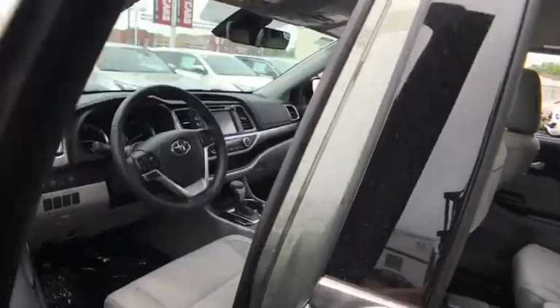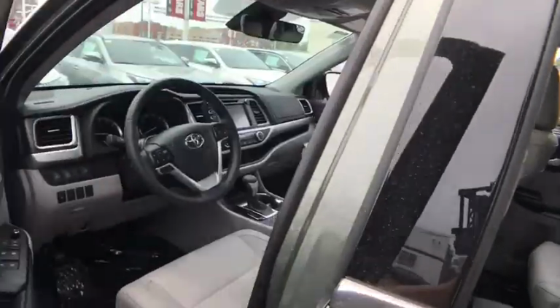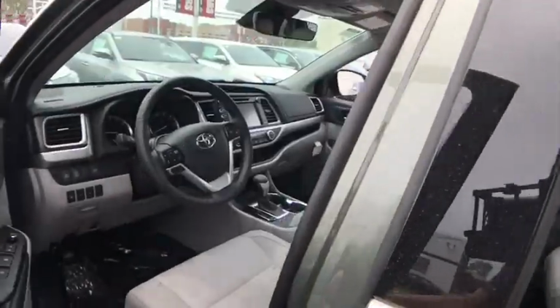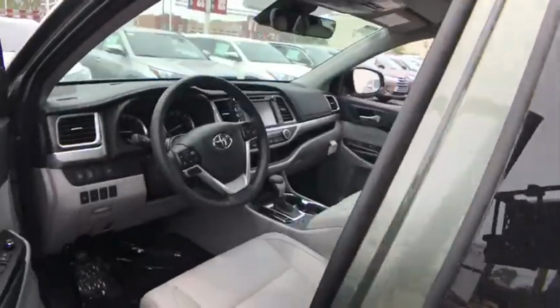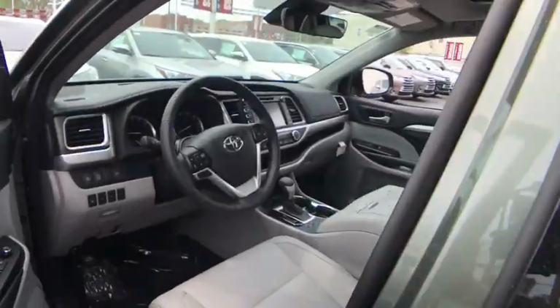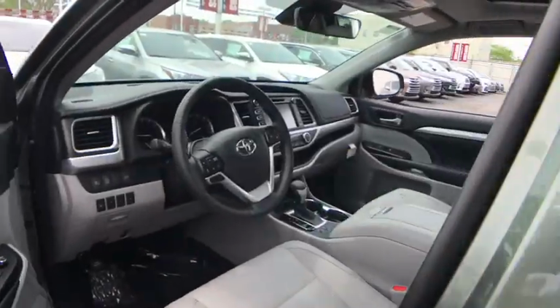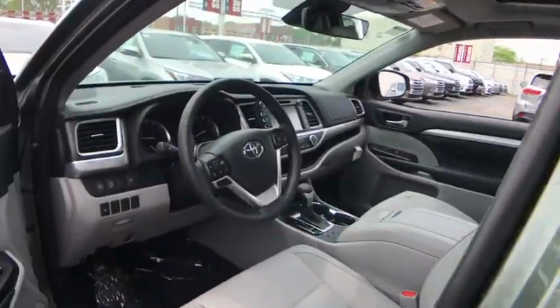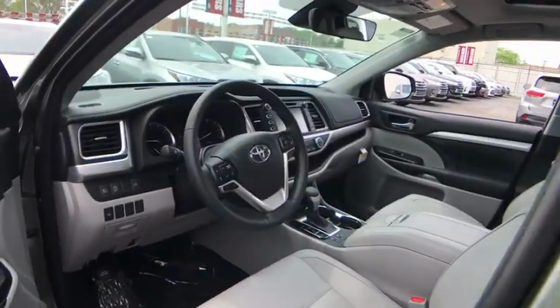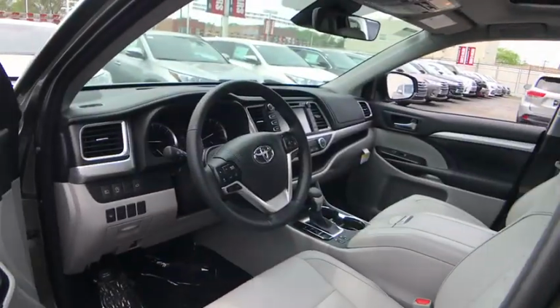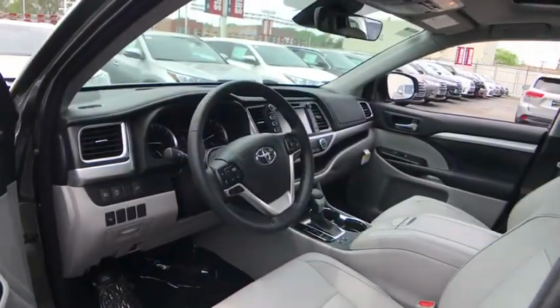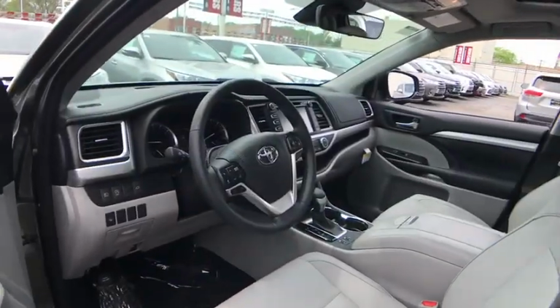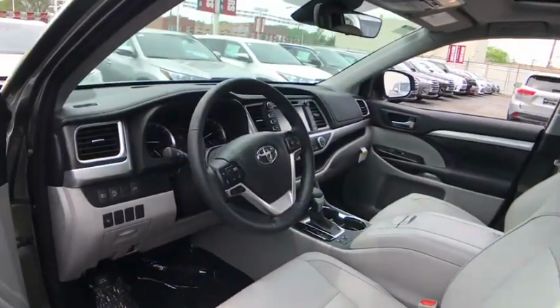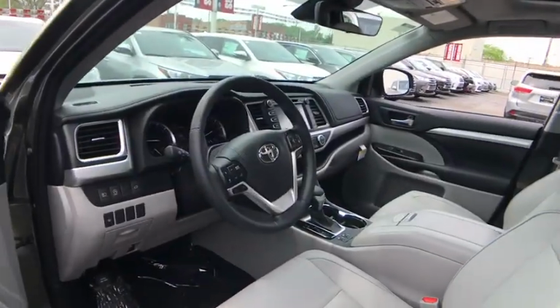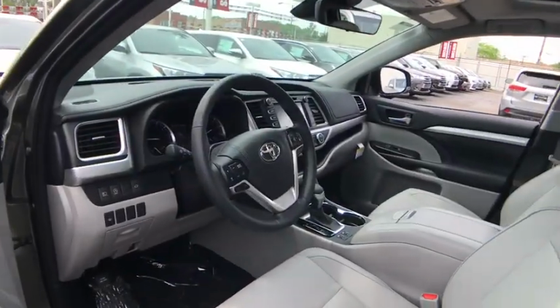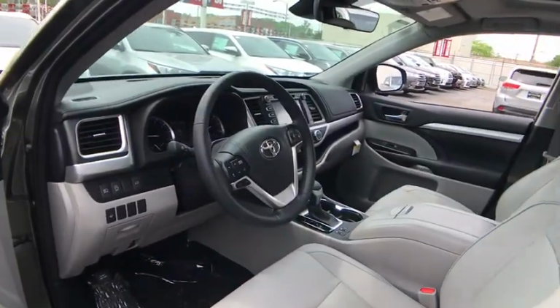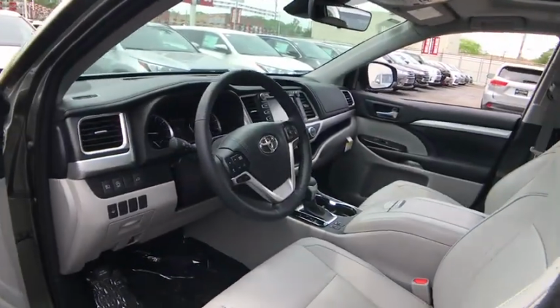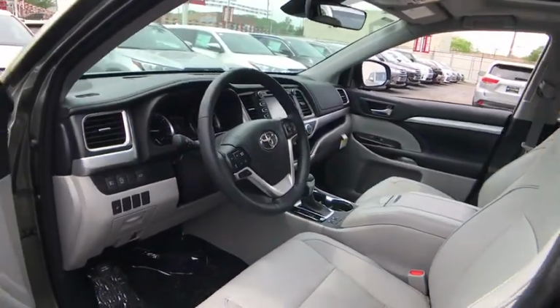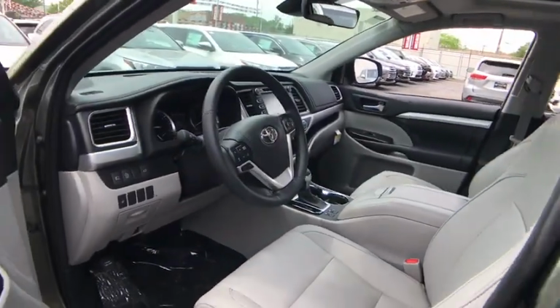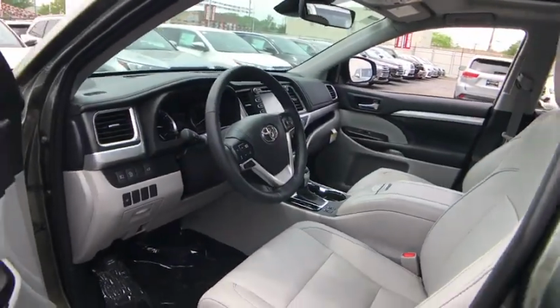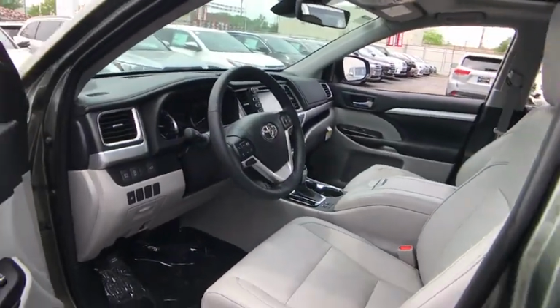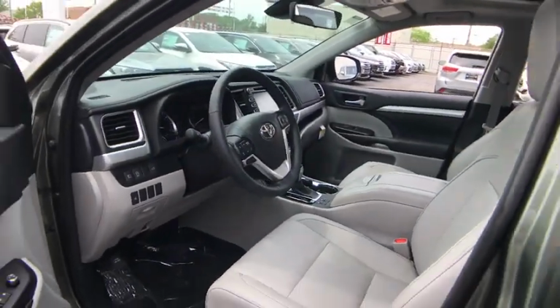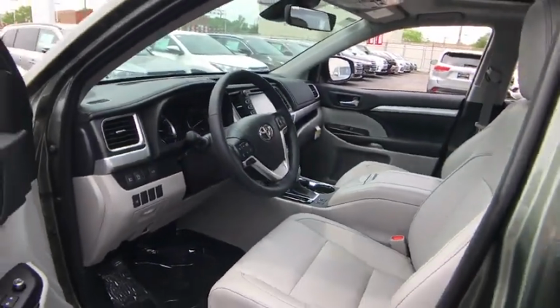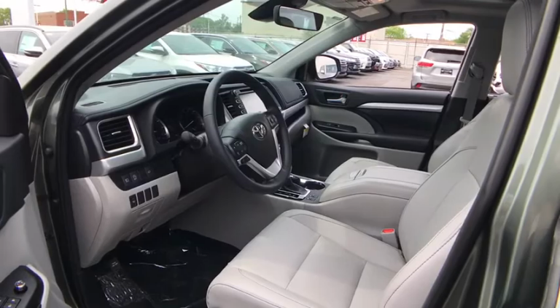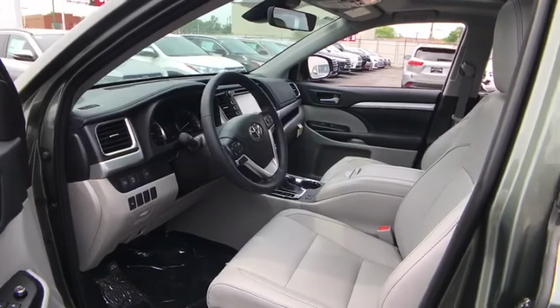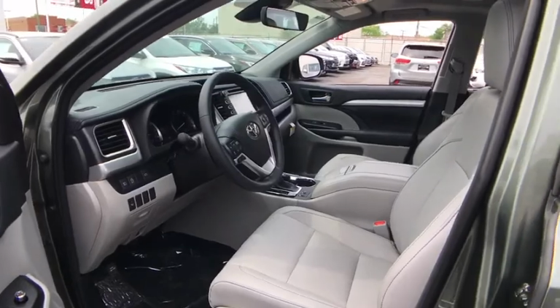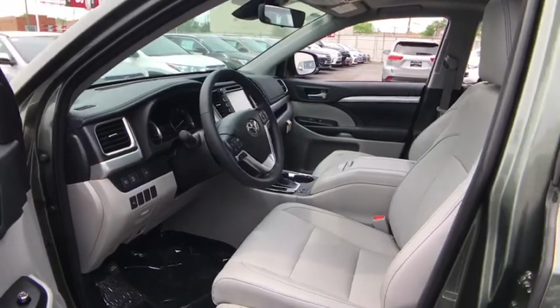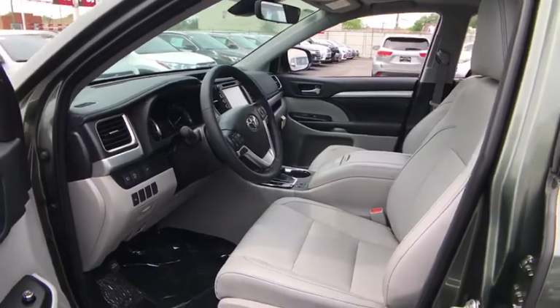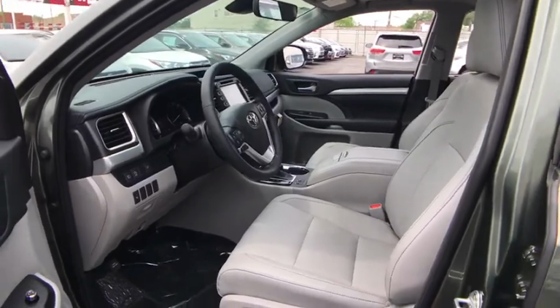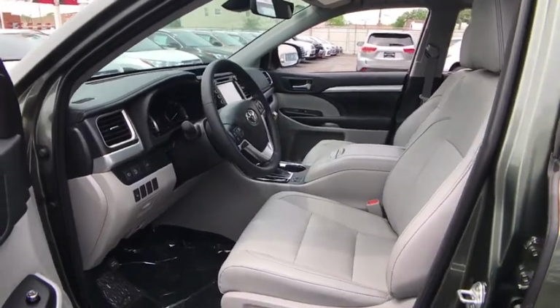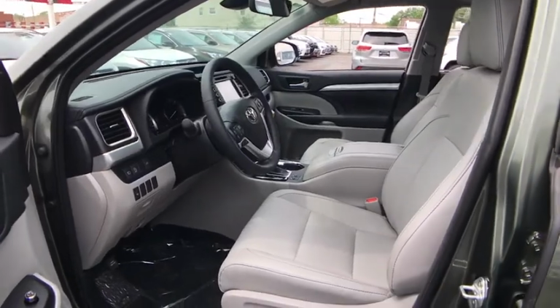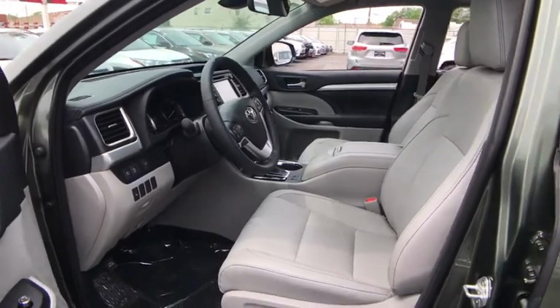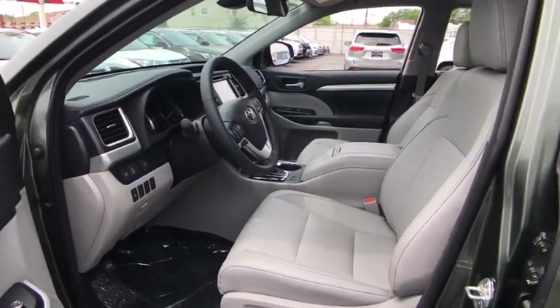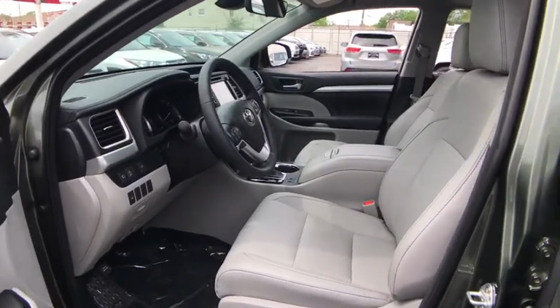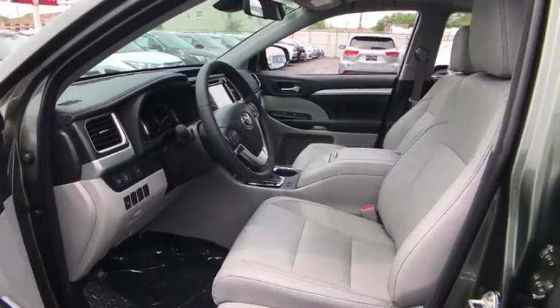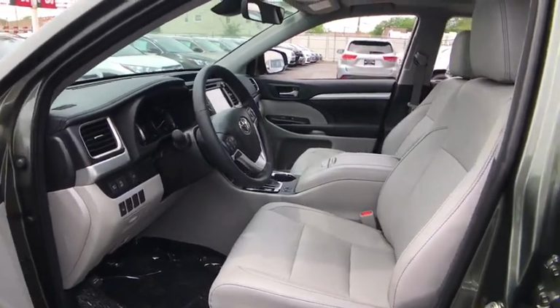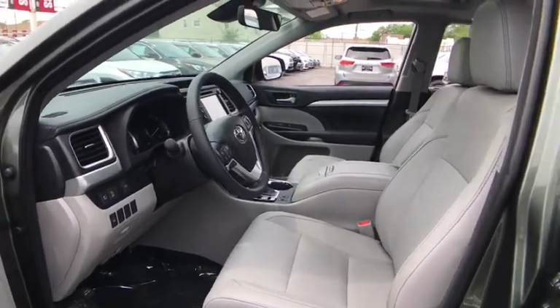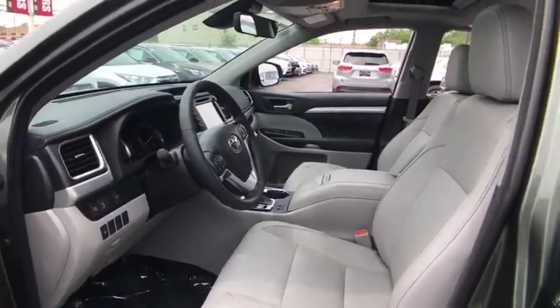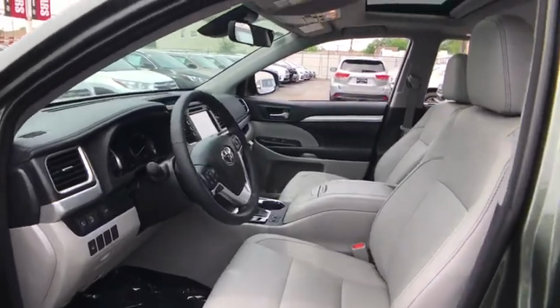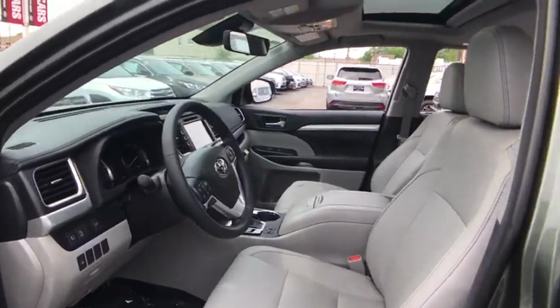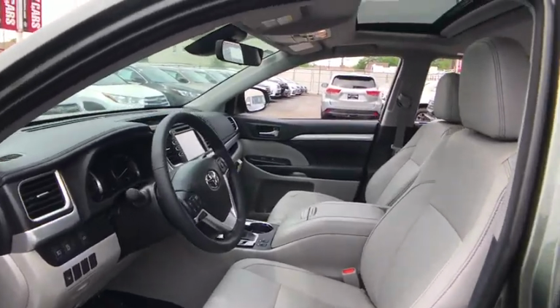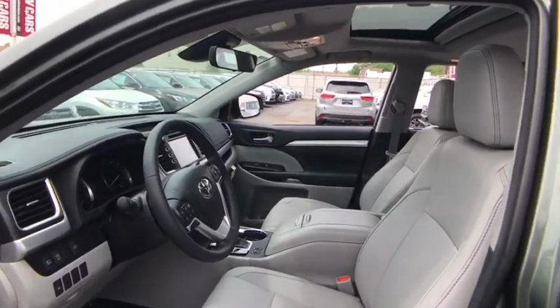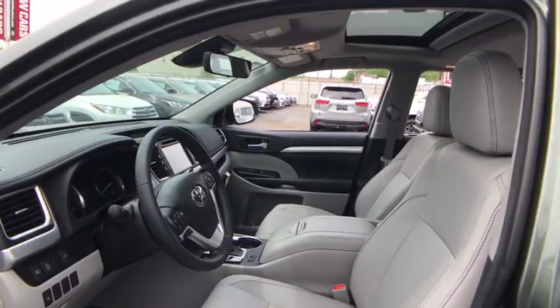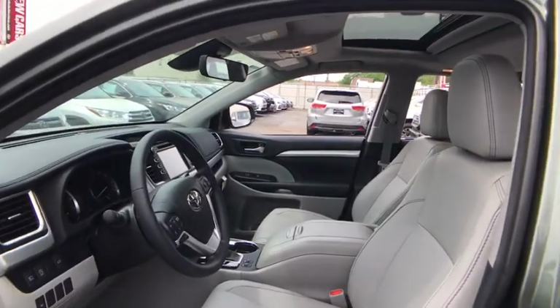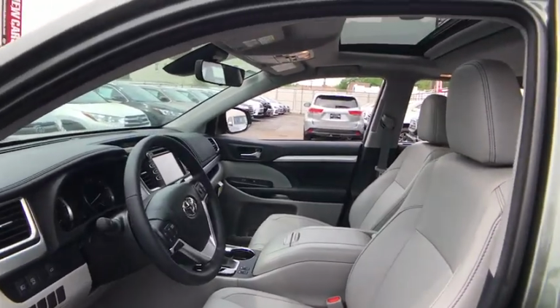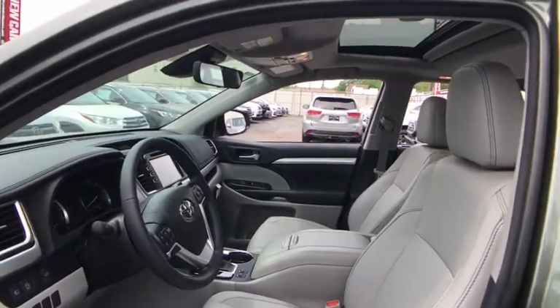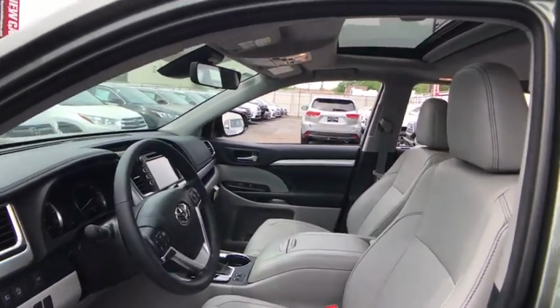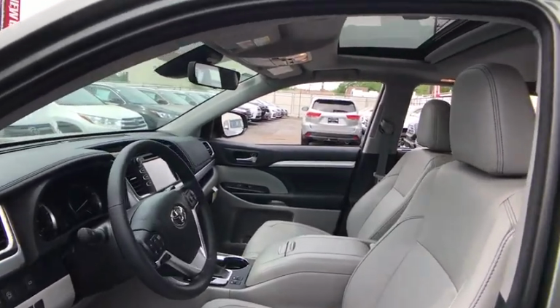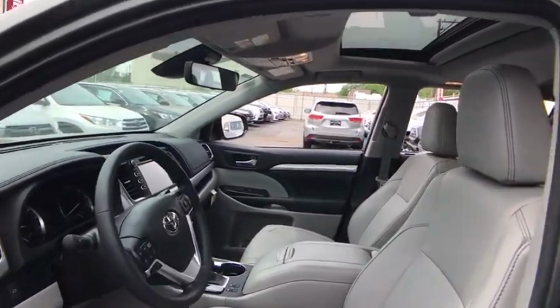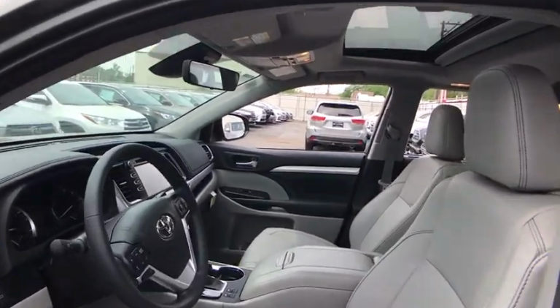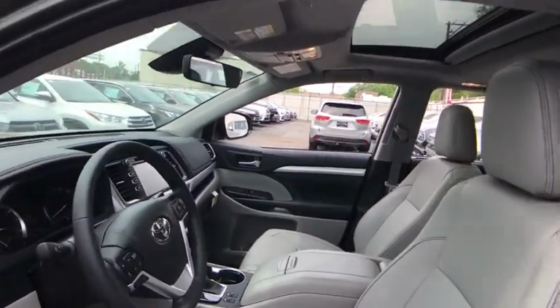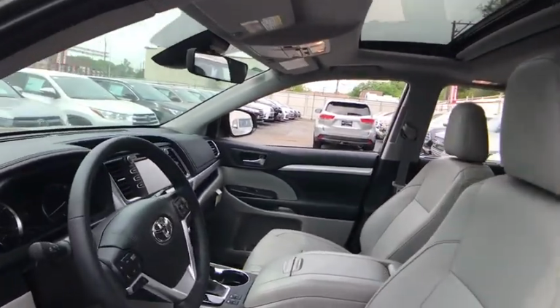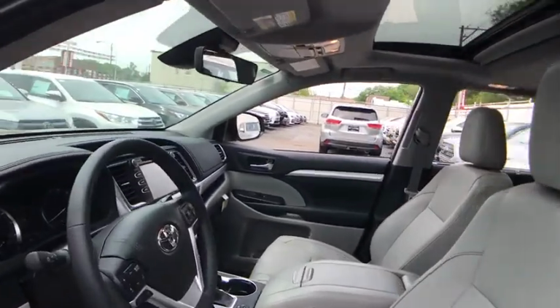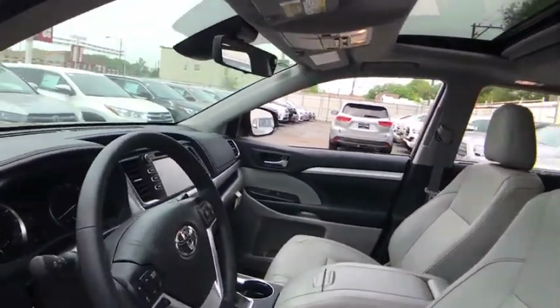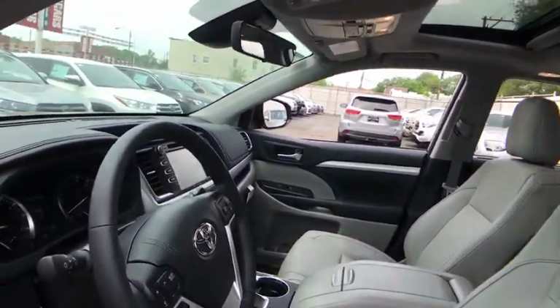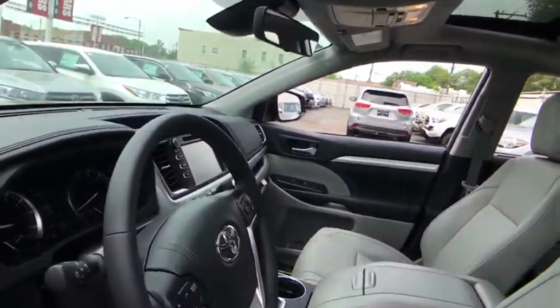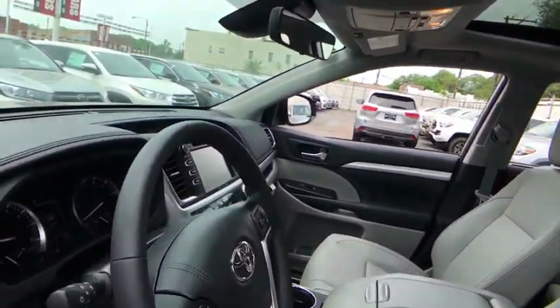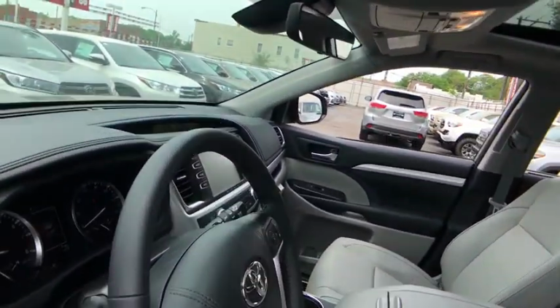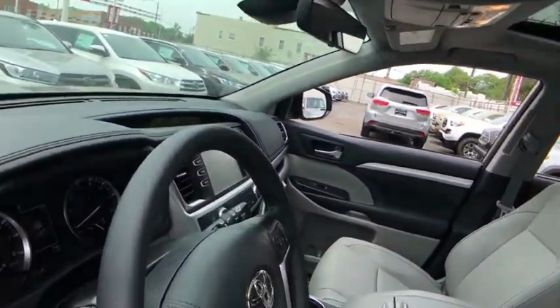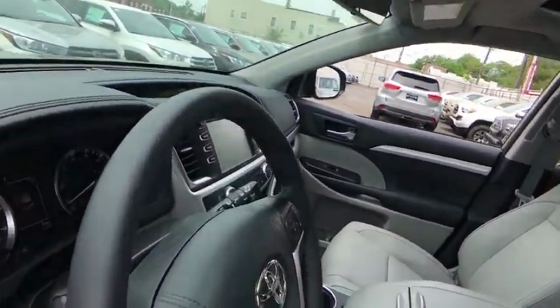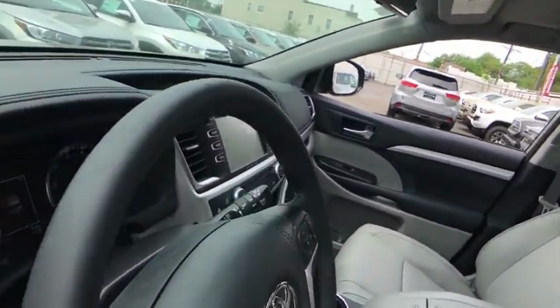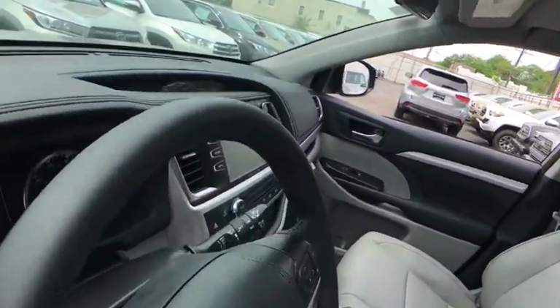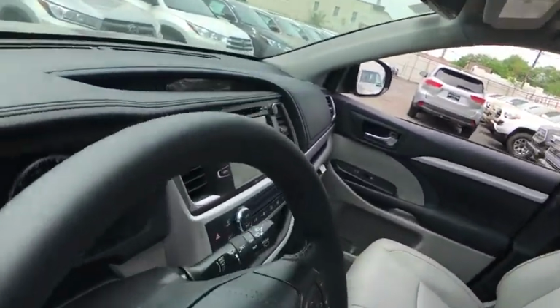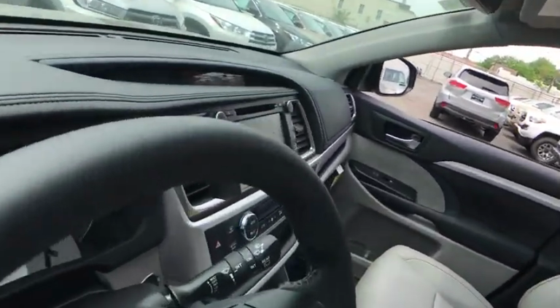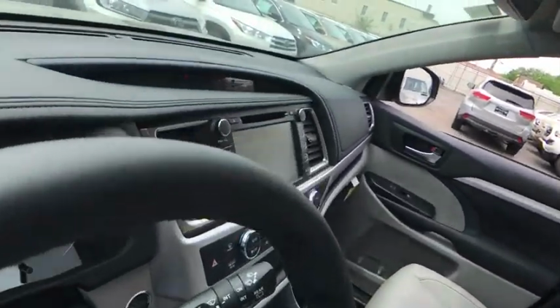Bluetooth, power steering, adjustable steering wheel, cruise control, keyless start, aluminum wheels, four-wheel disc brakes.